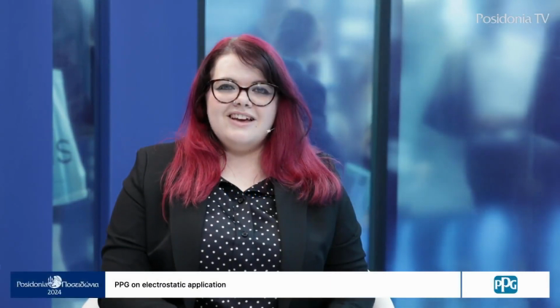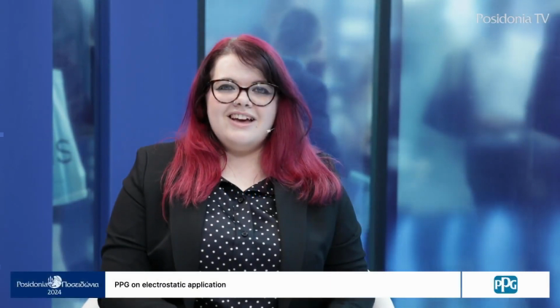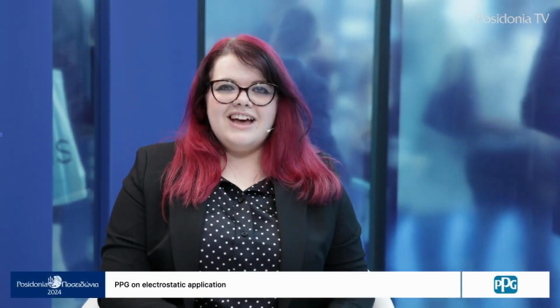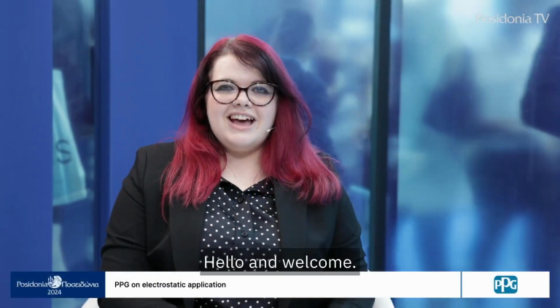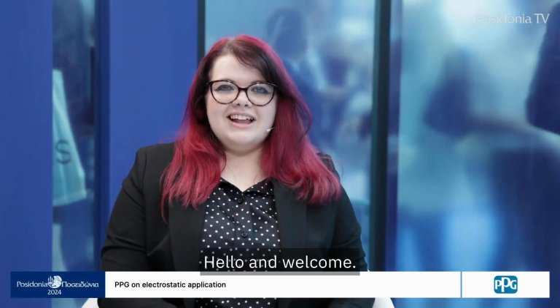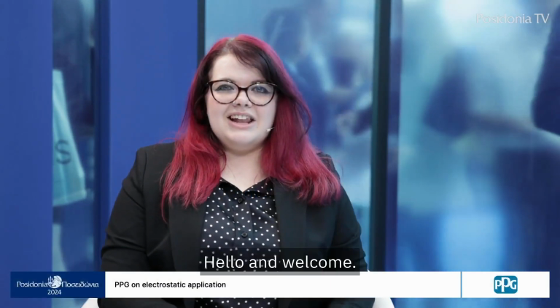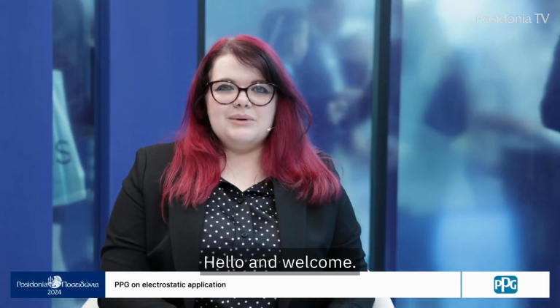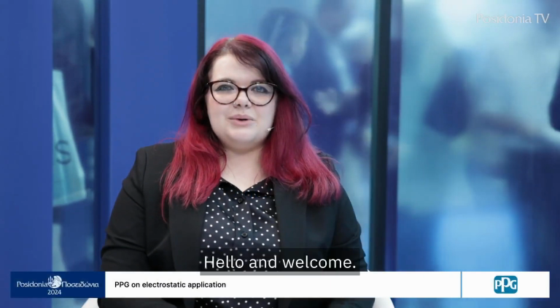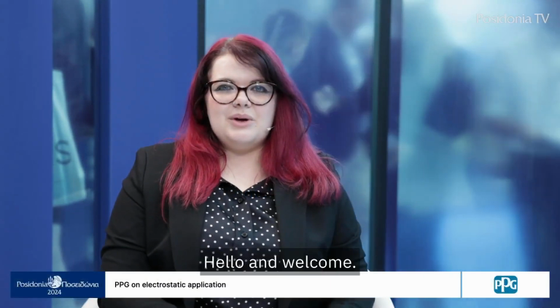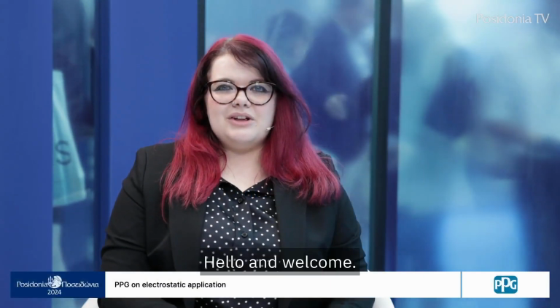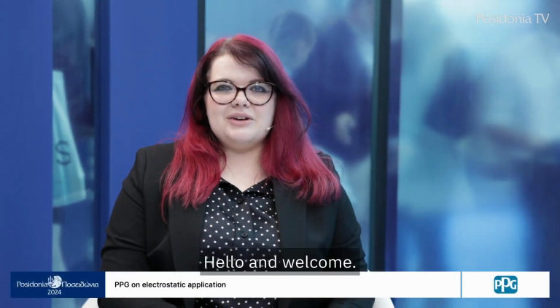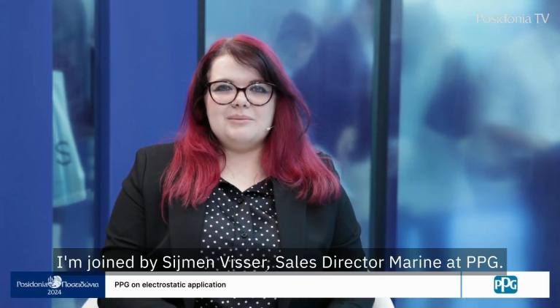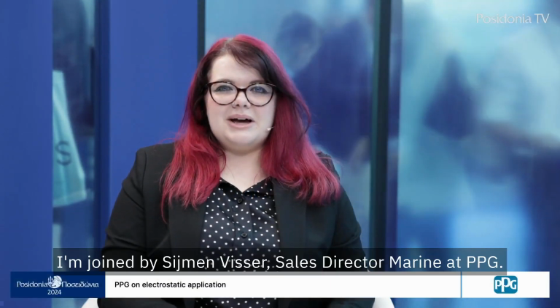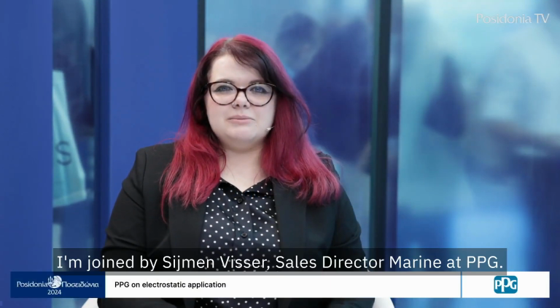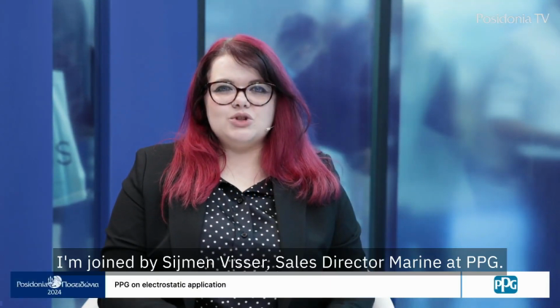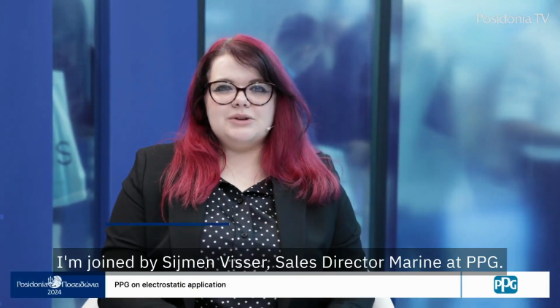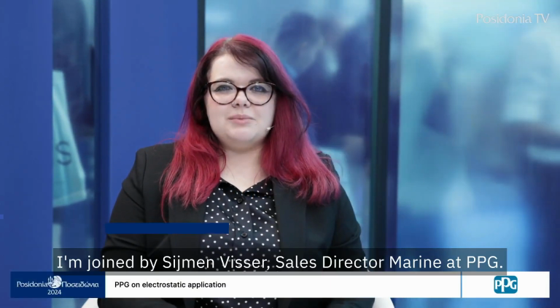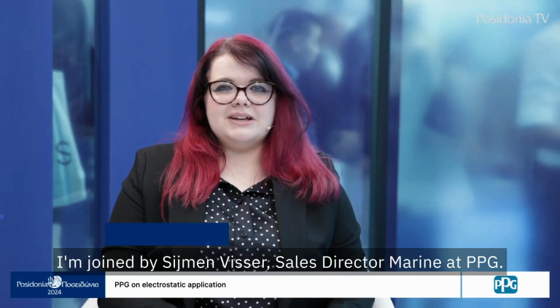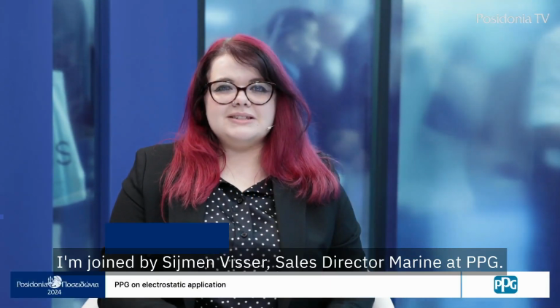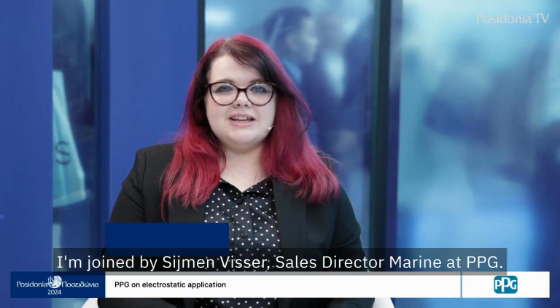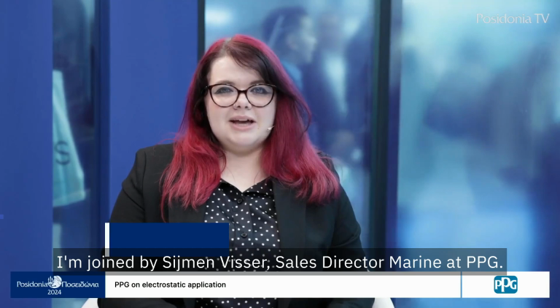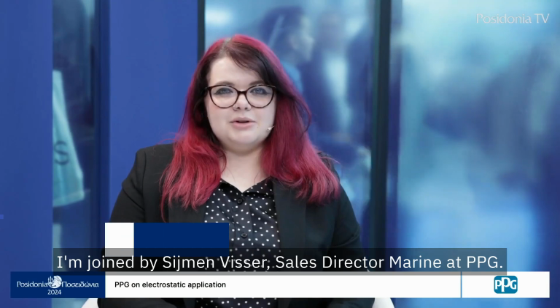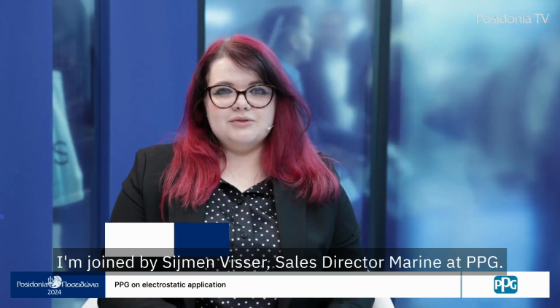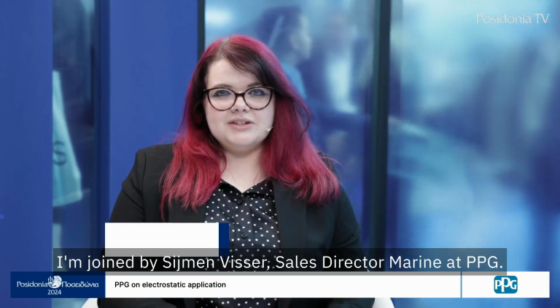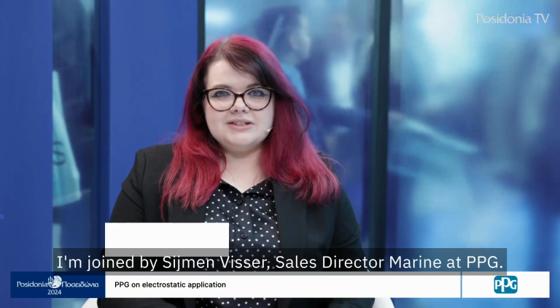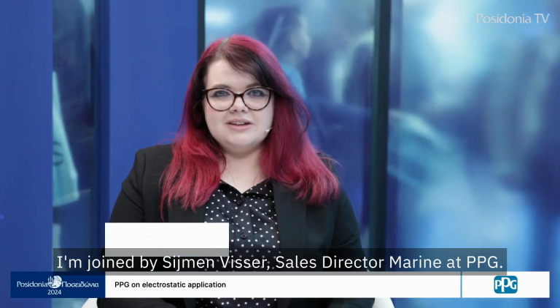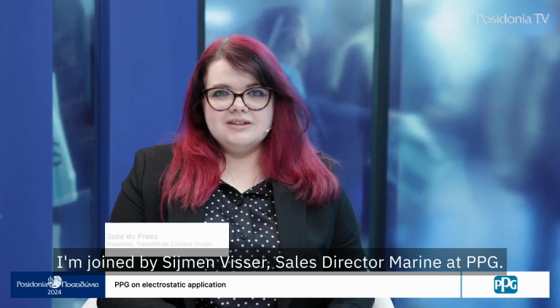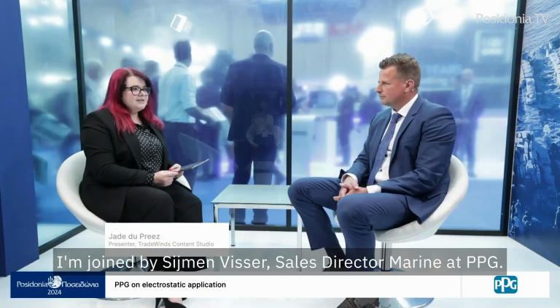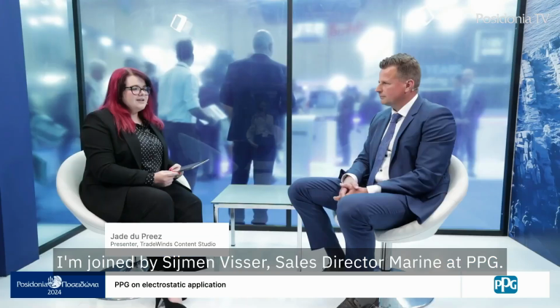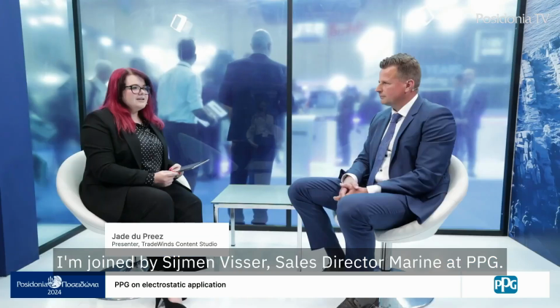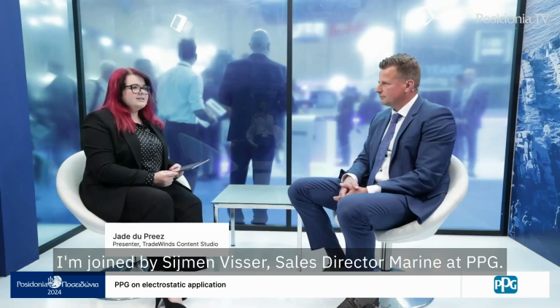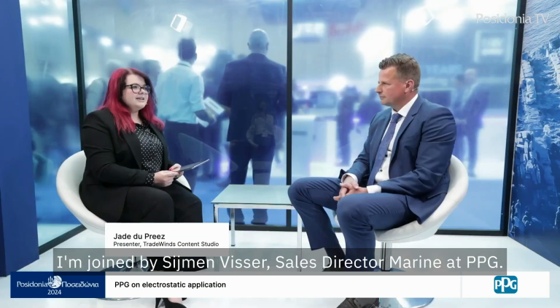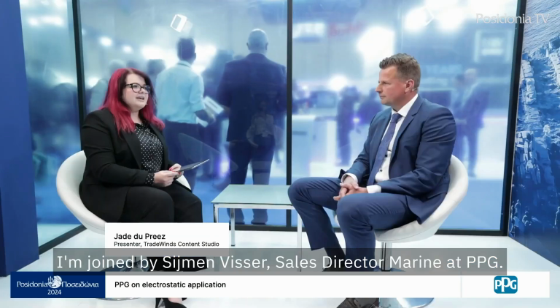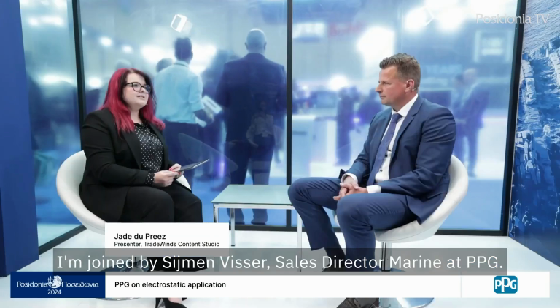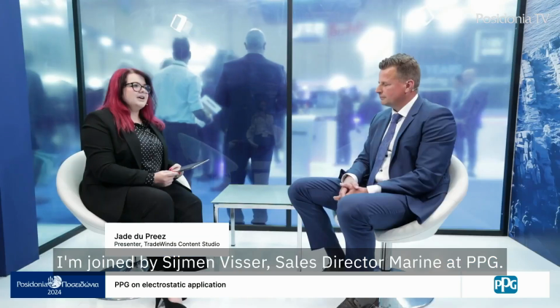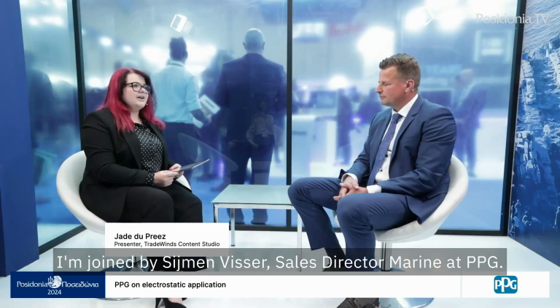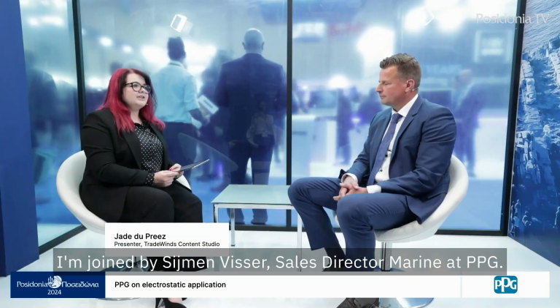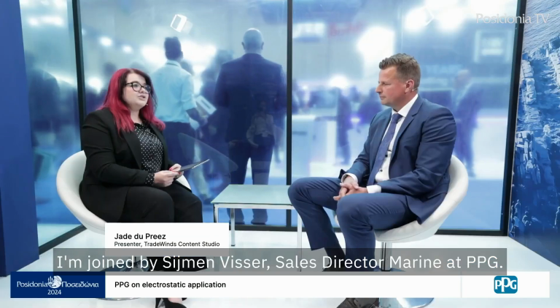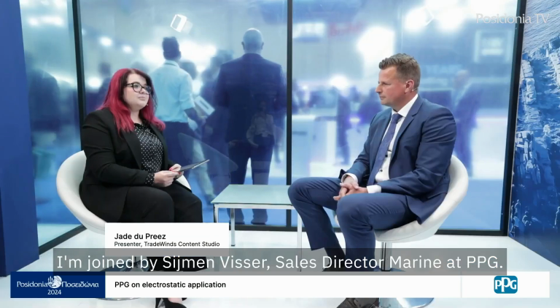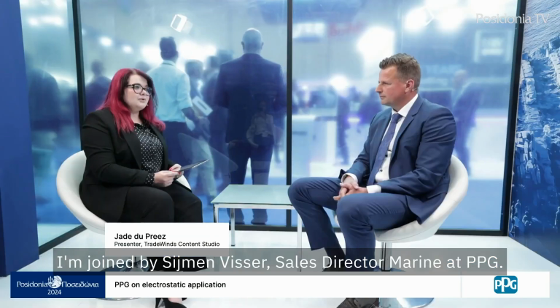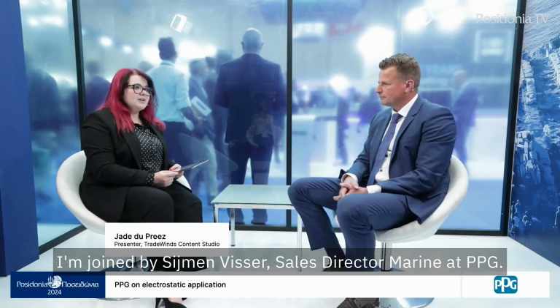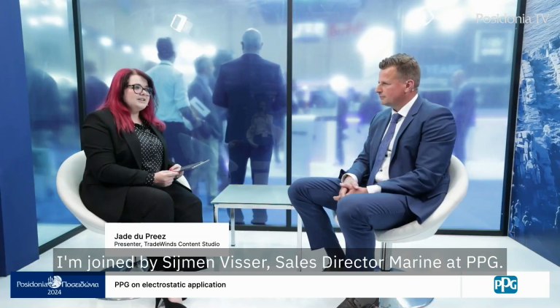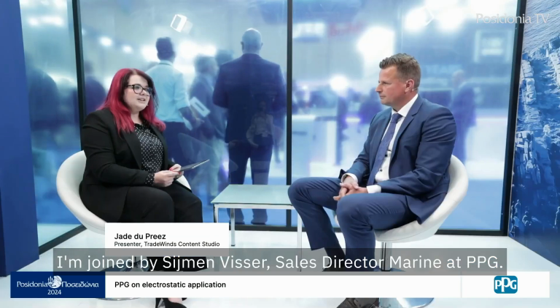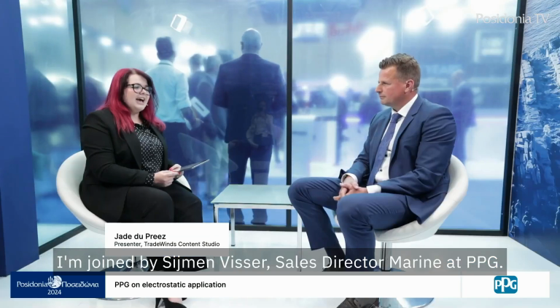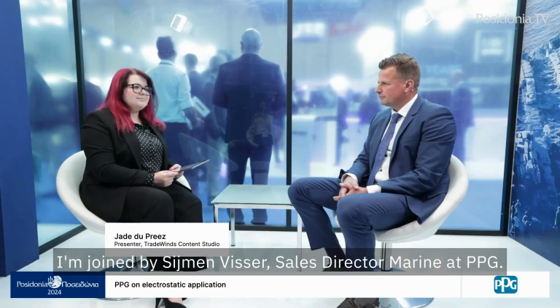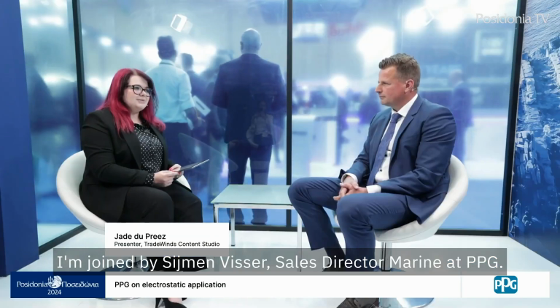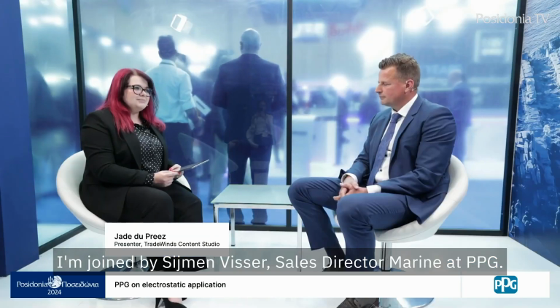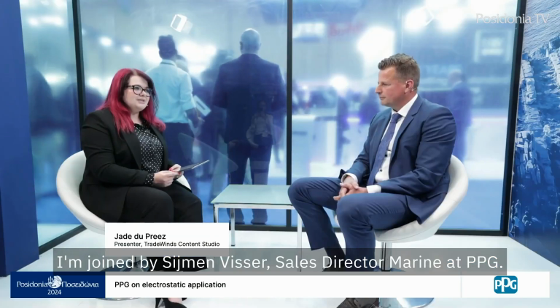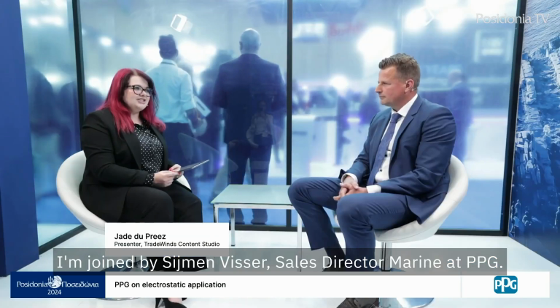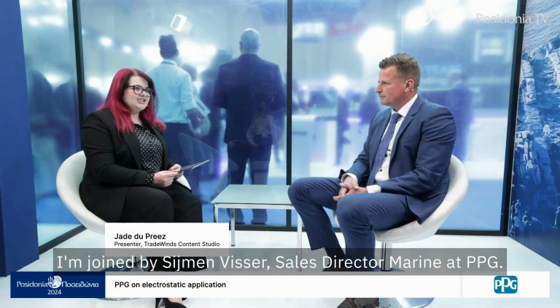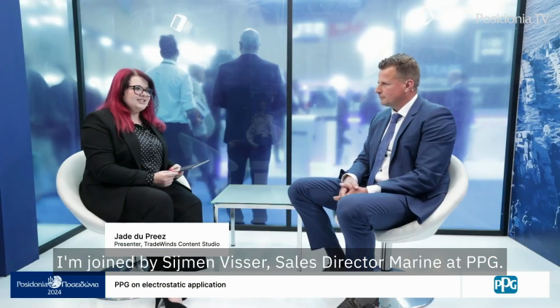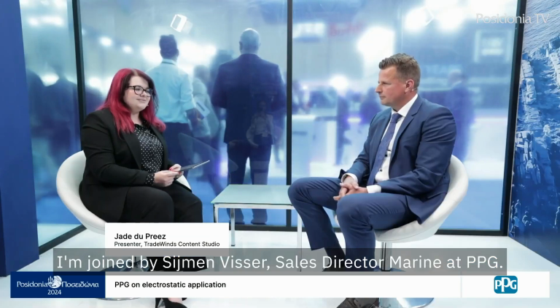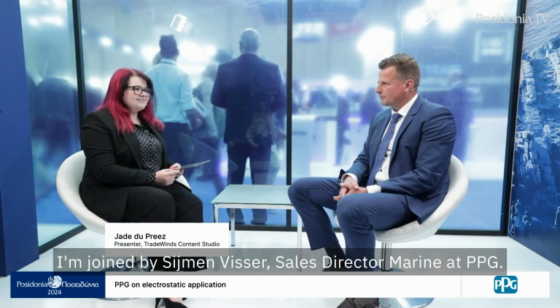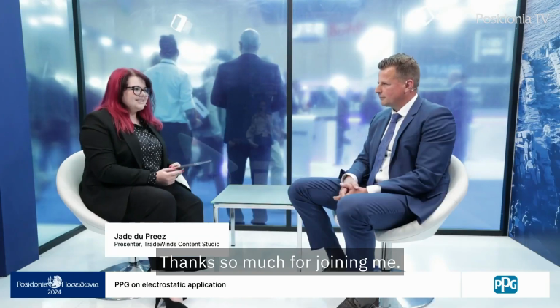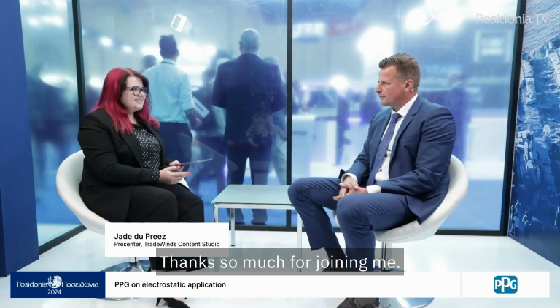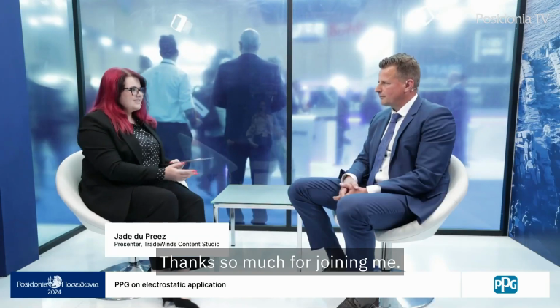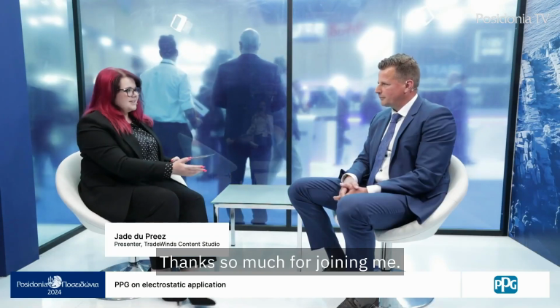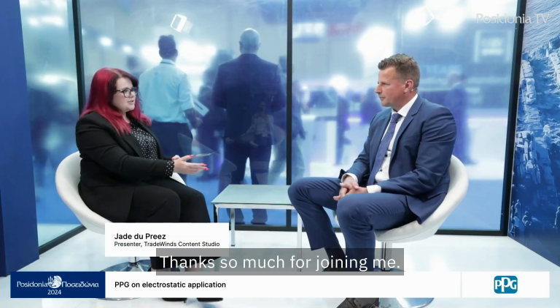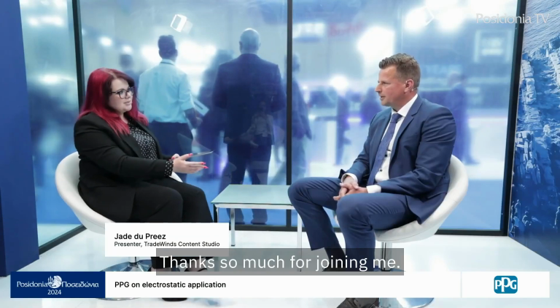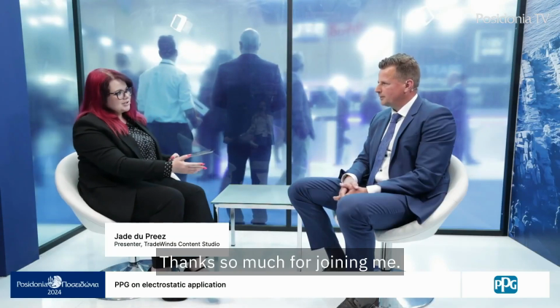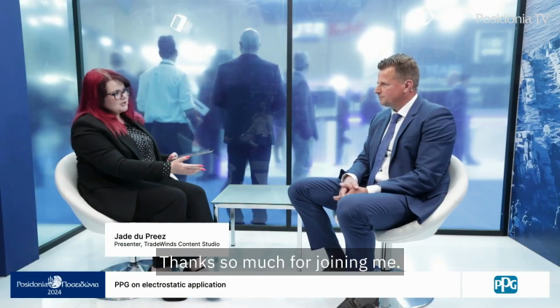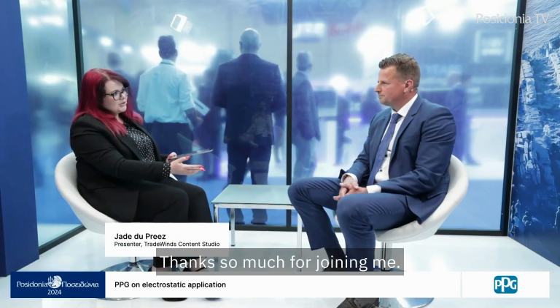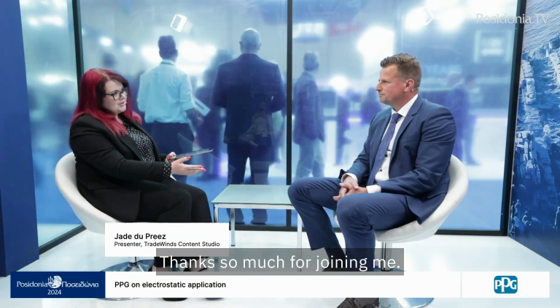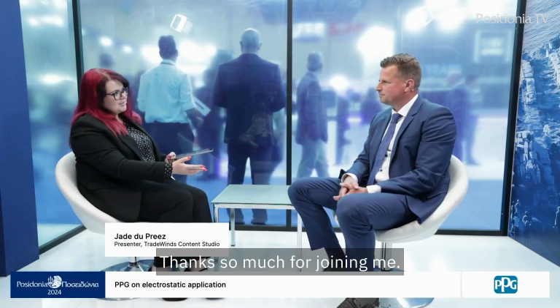Hello and welcome. I'm joined by Simon Visser, Sales Director Marine at PPG. Thanks so much for joining me.